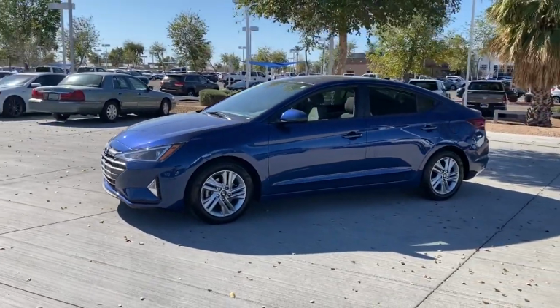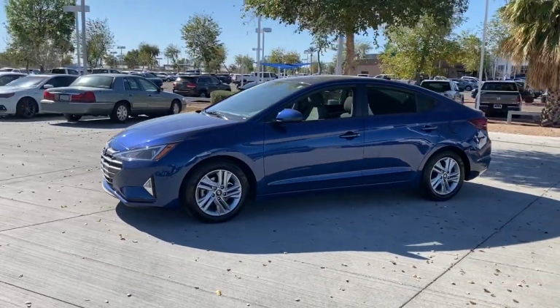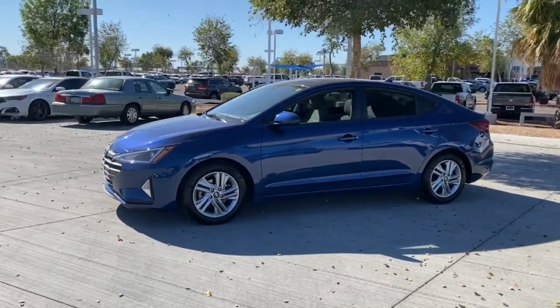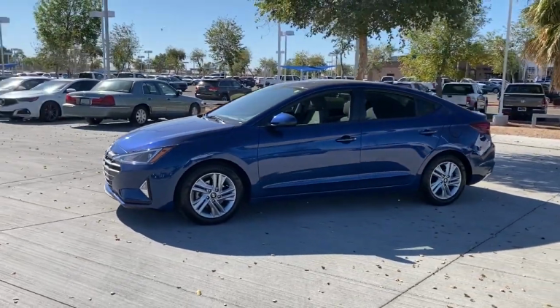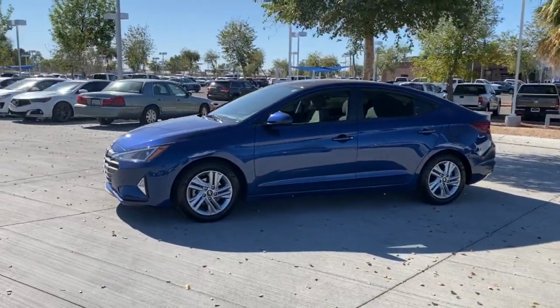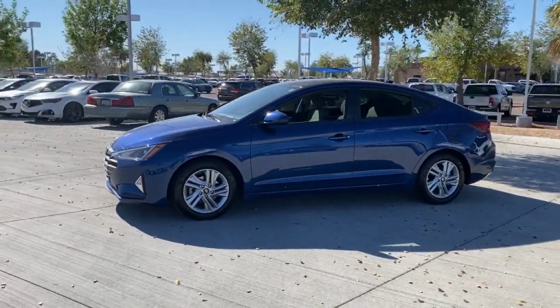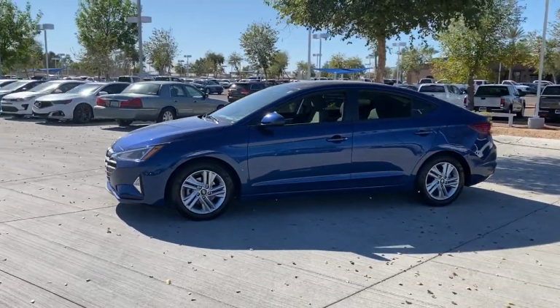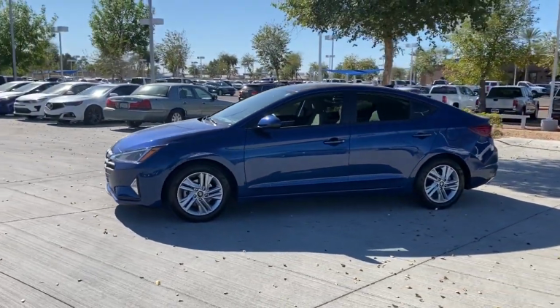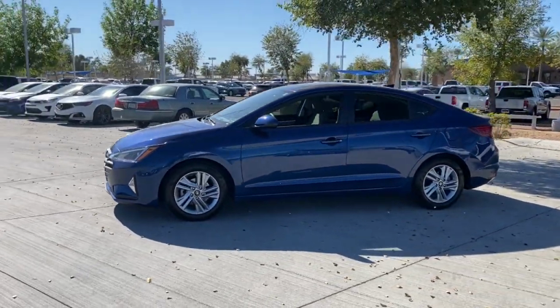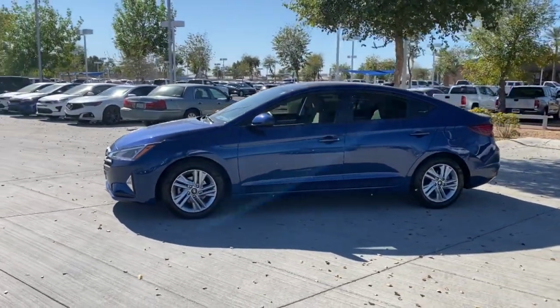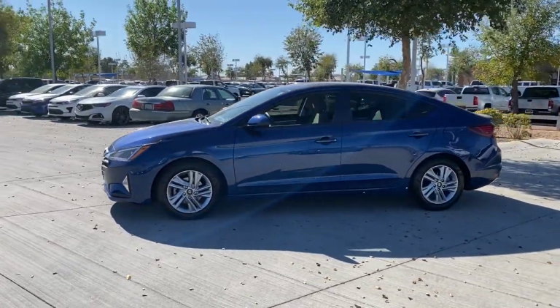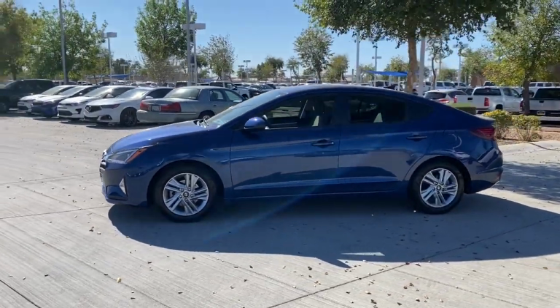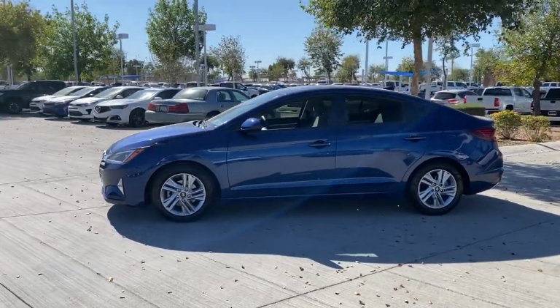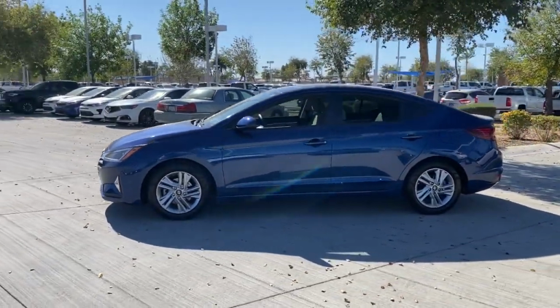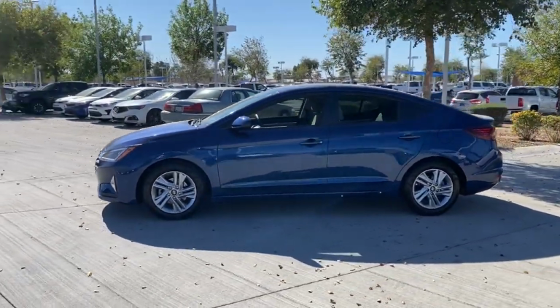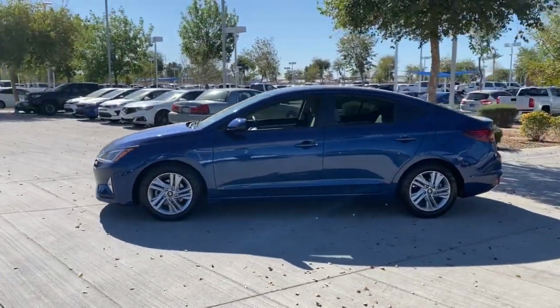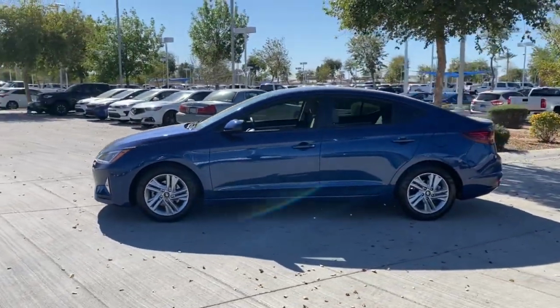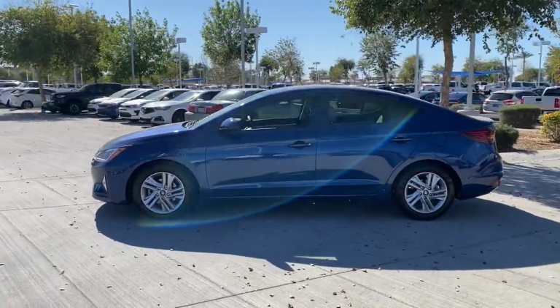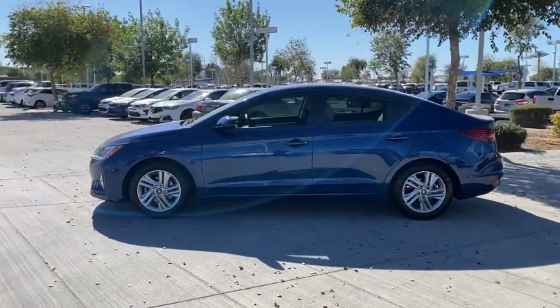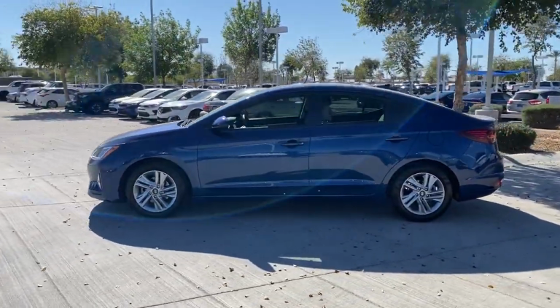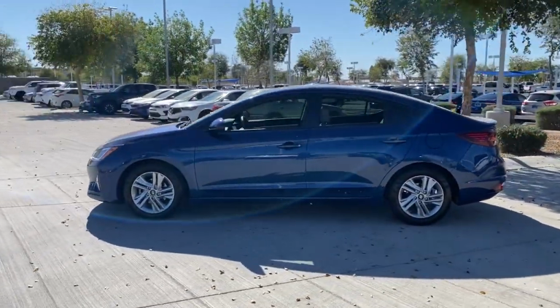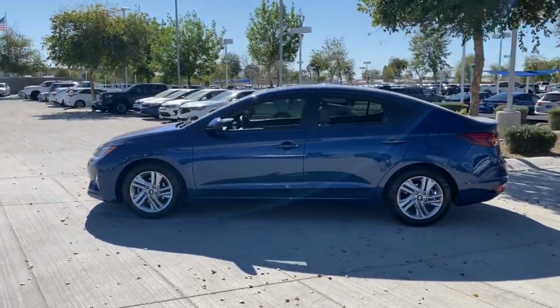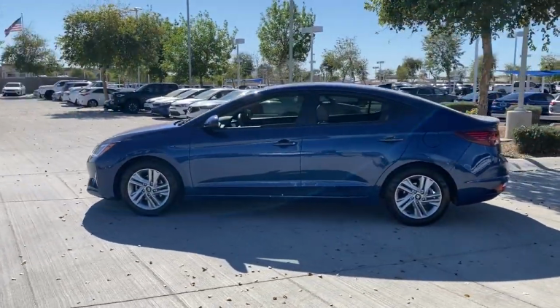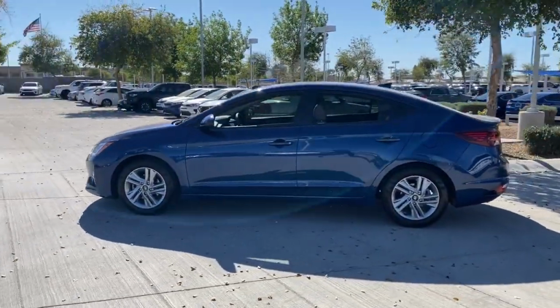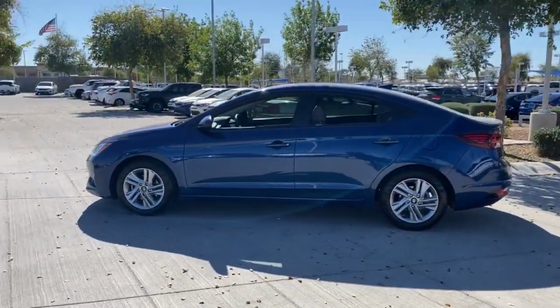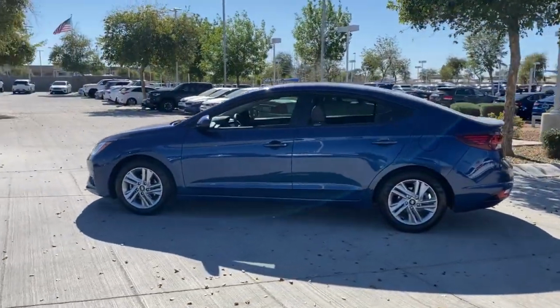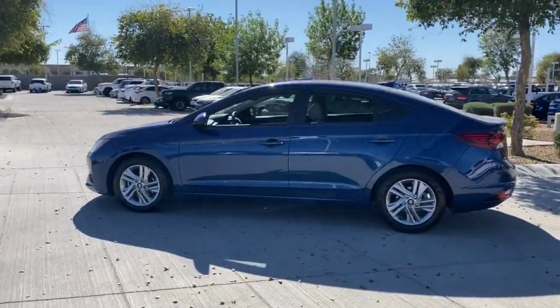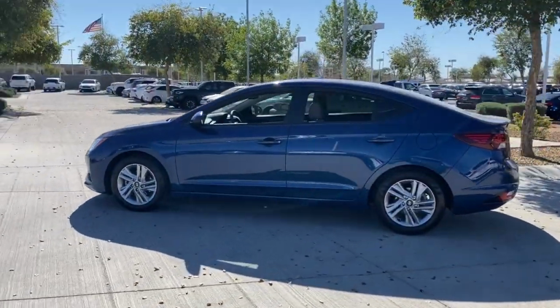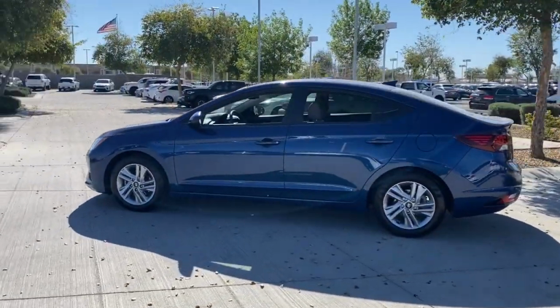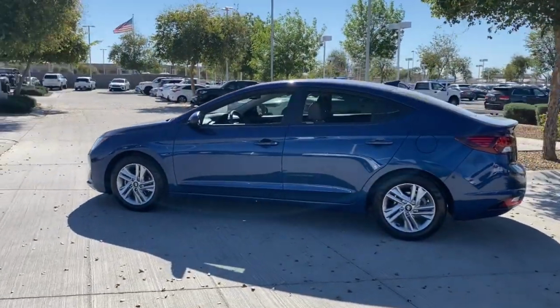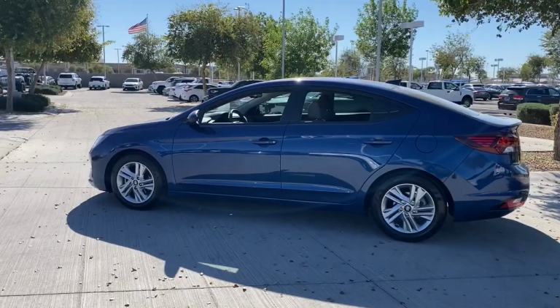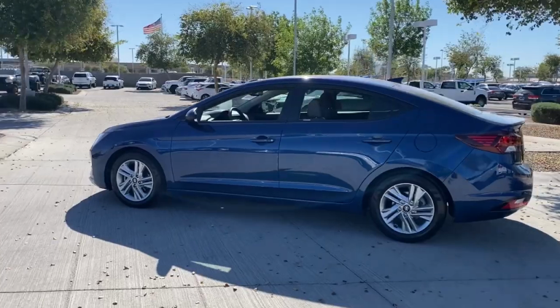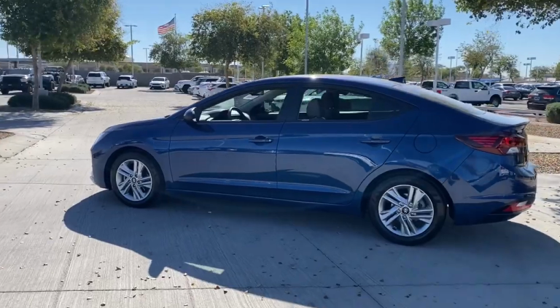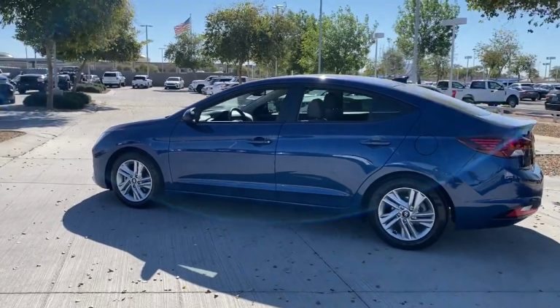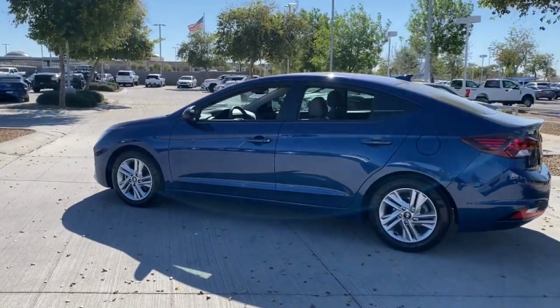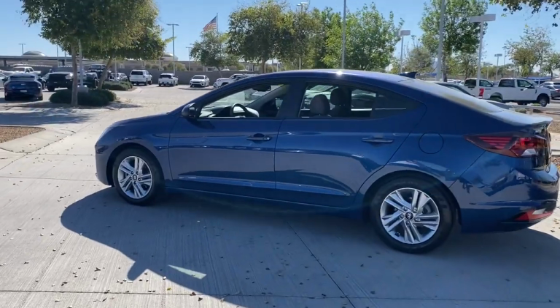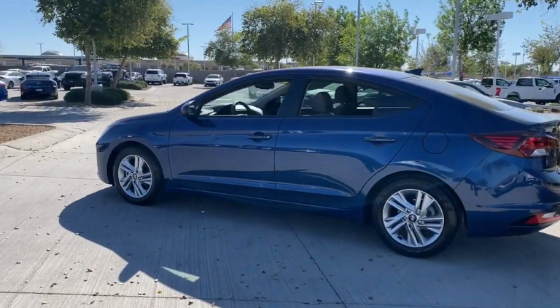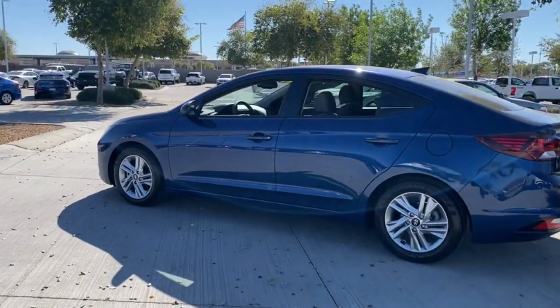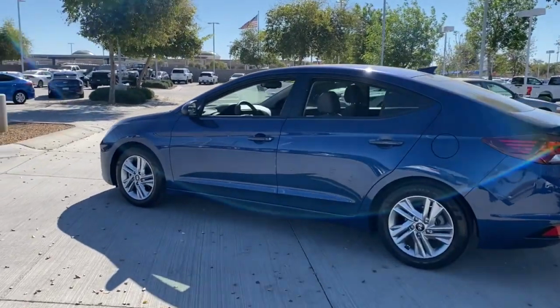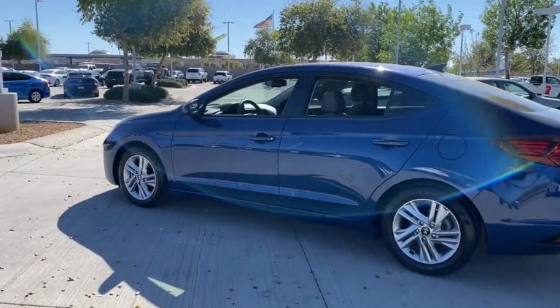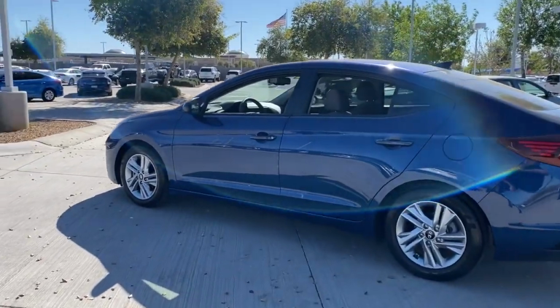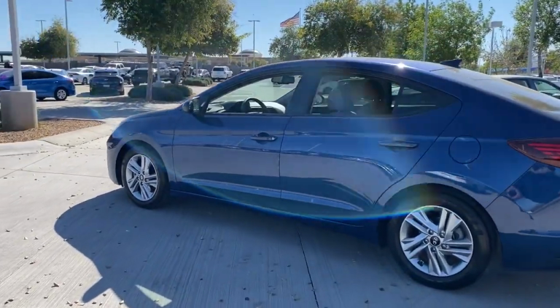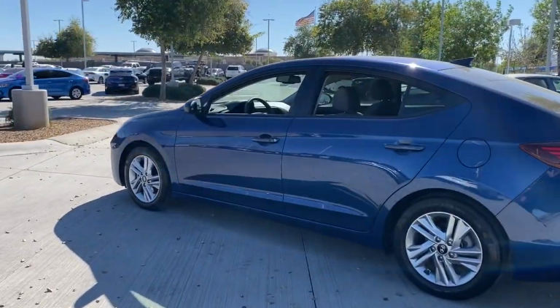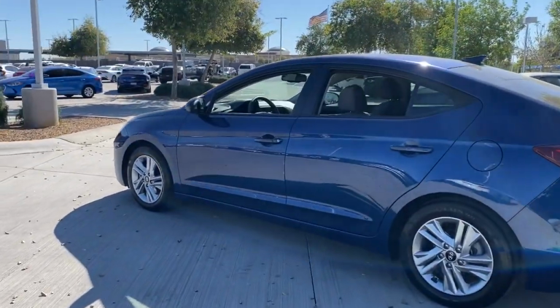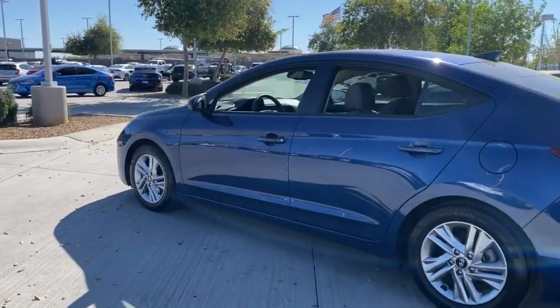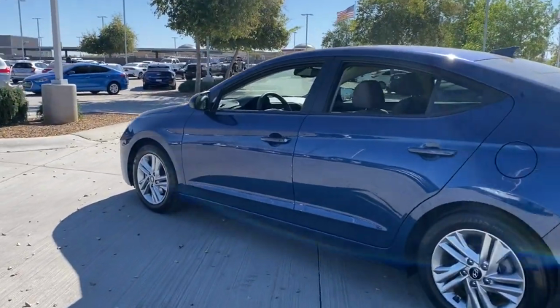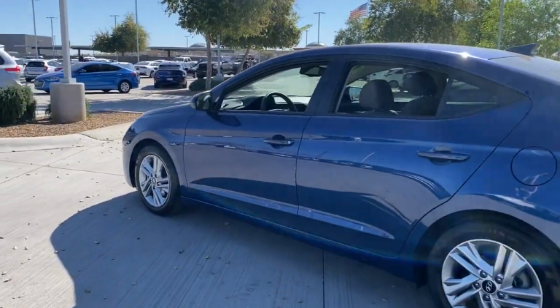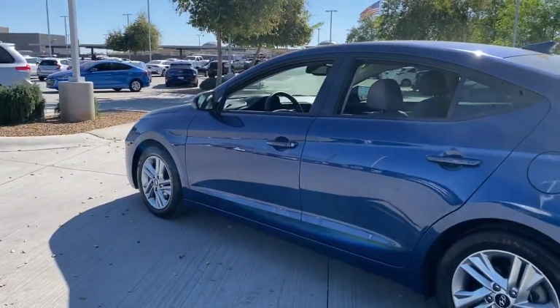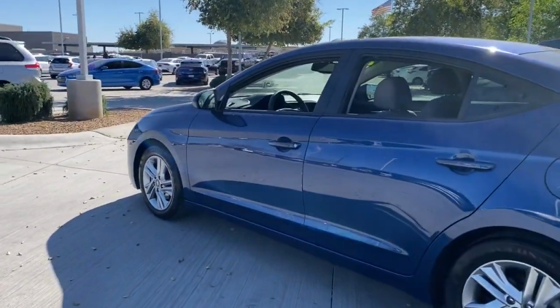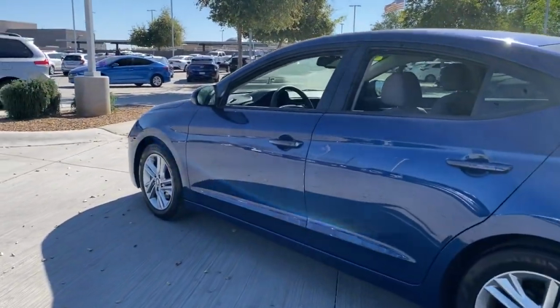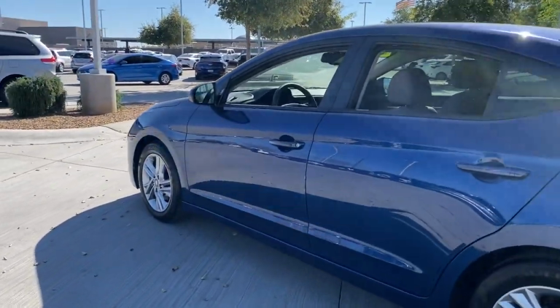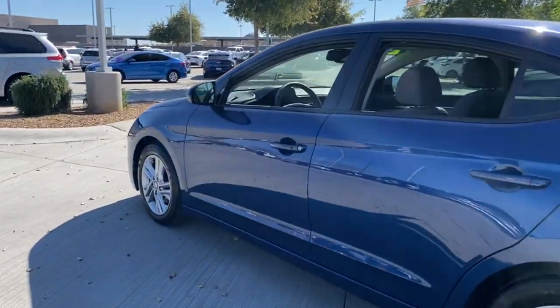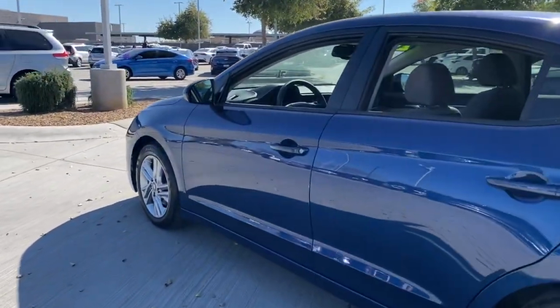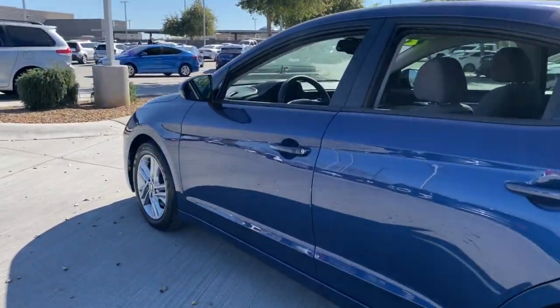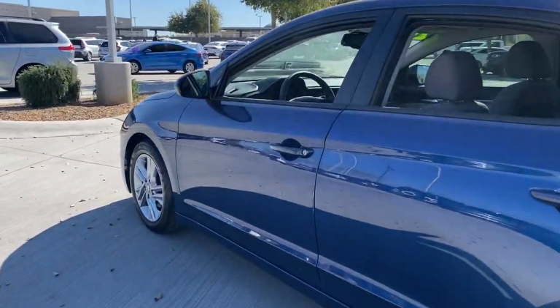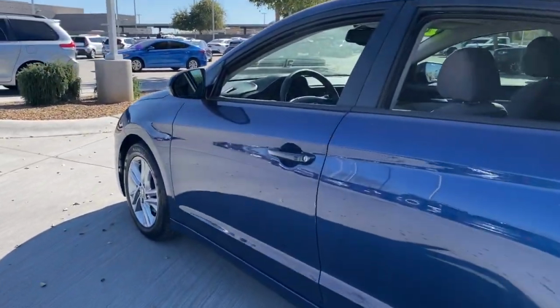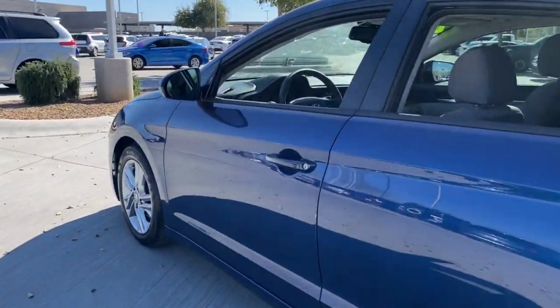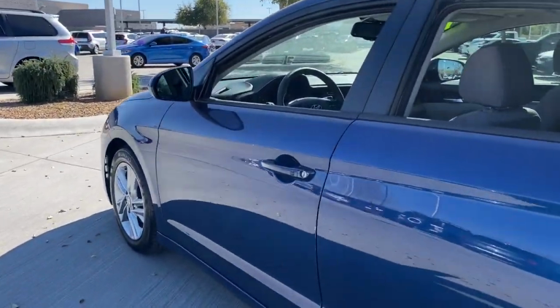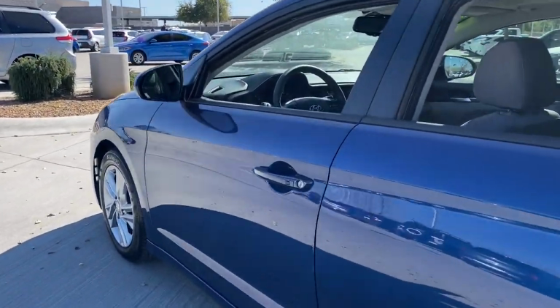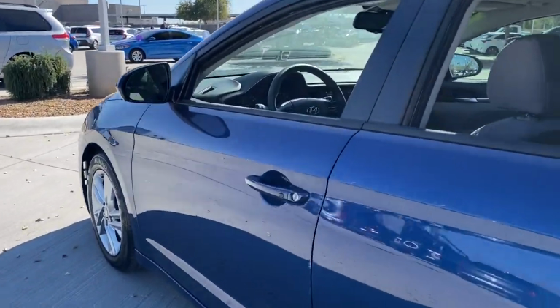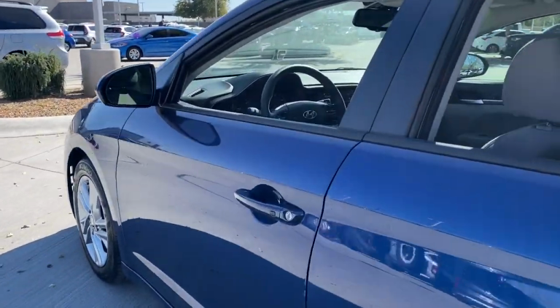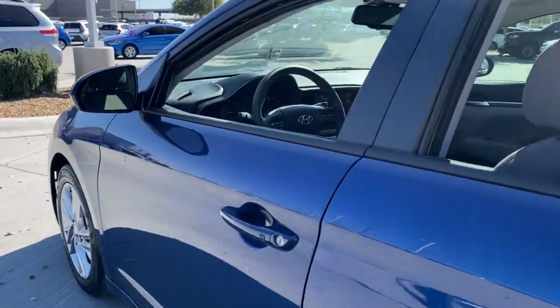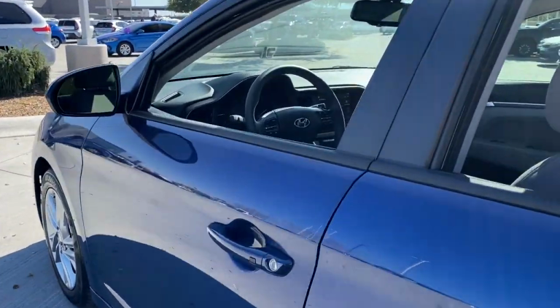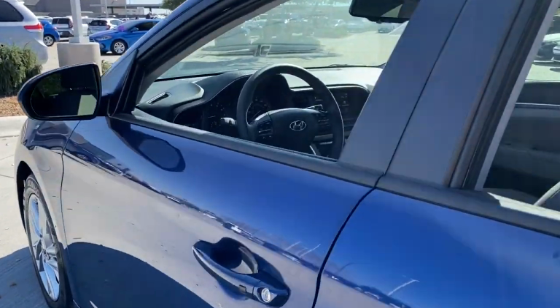From its suite of confidence-inspiring safety features to its svelte and sculpted looks, this driver-focused sedan is an exceptional value.